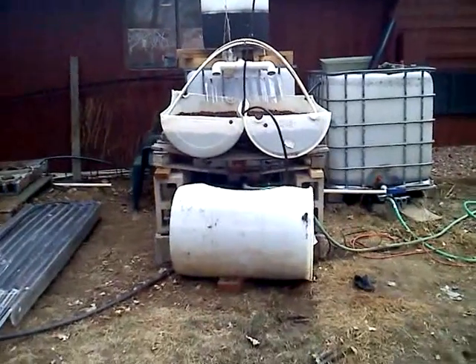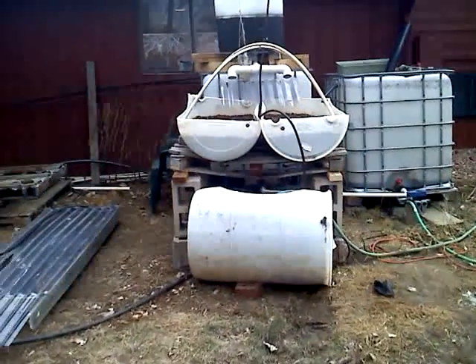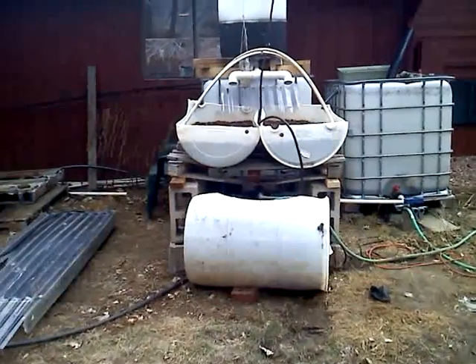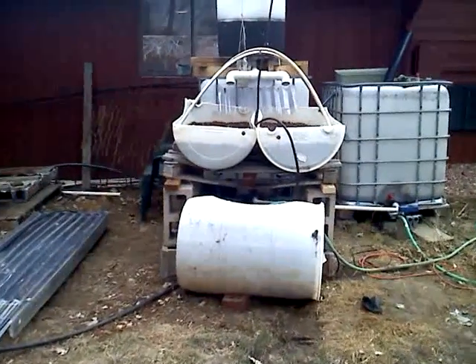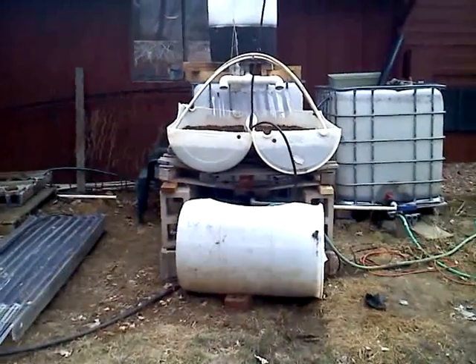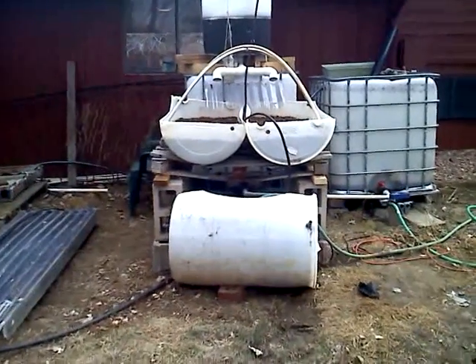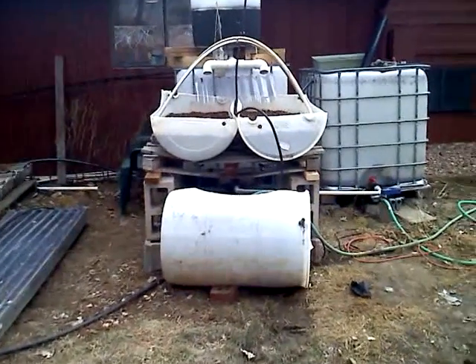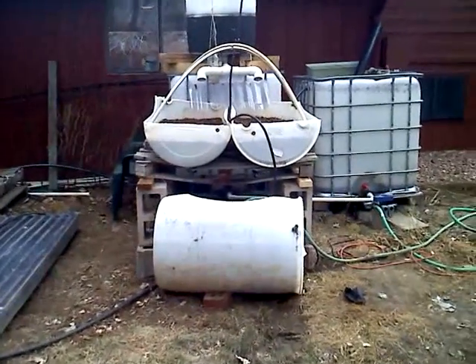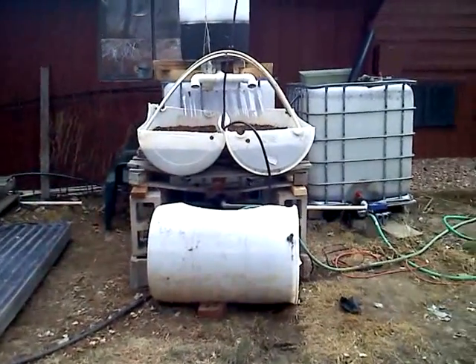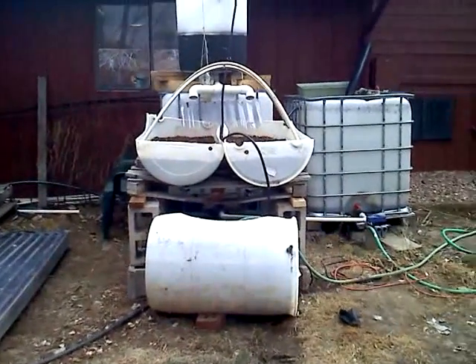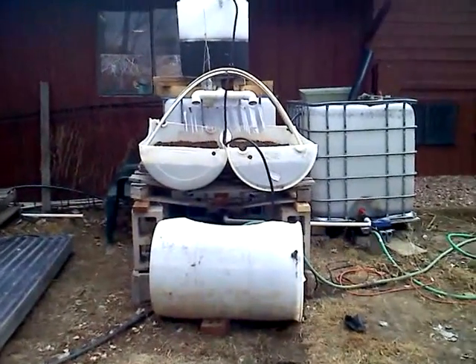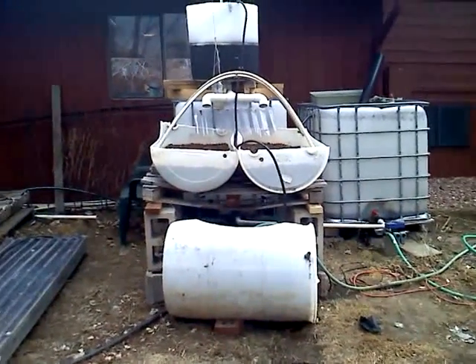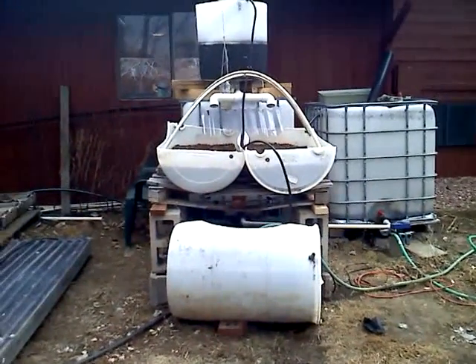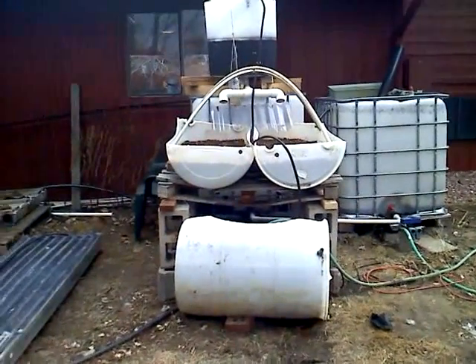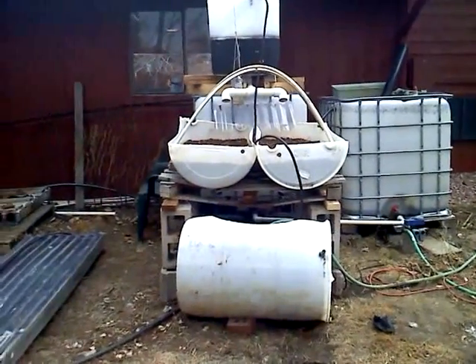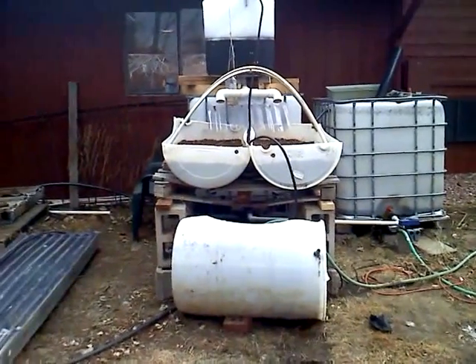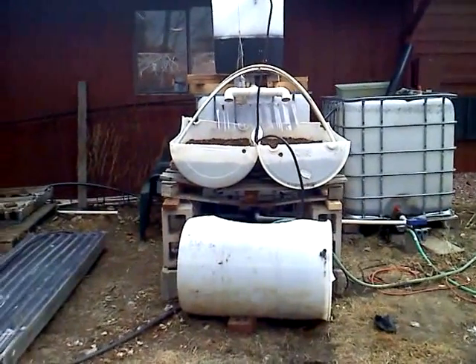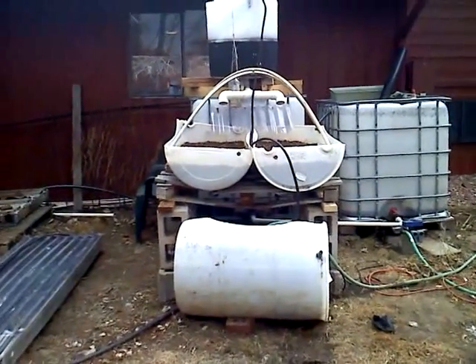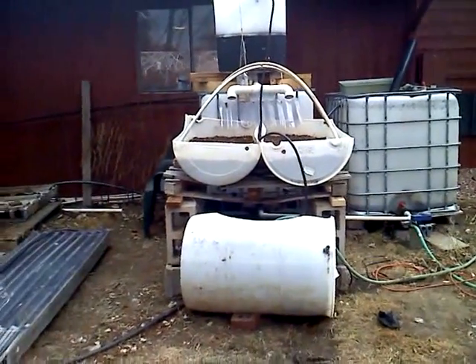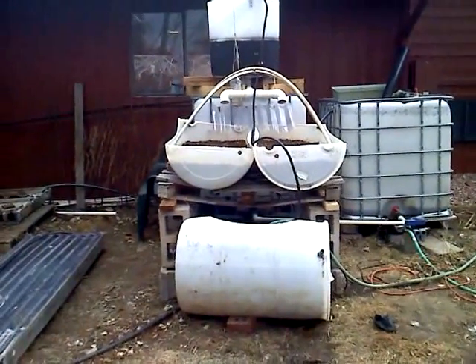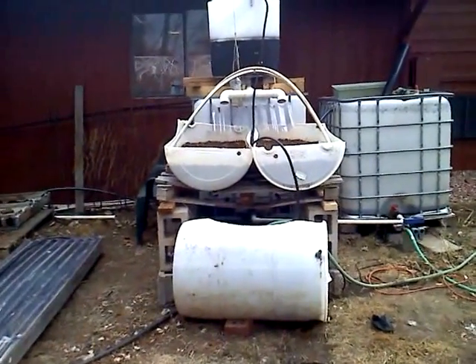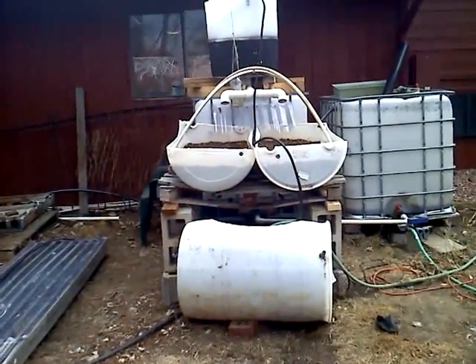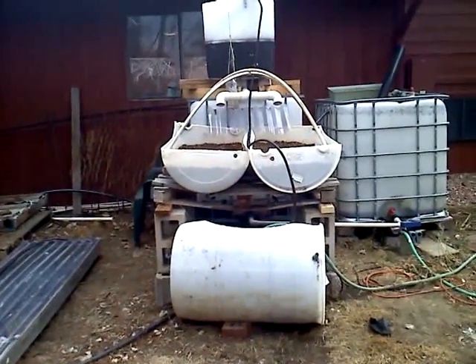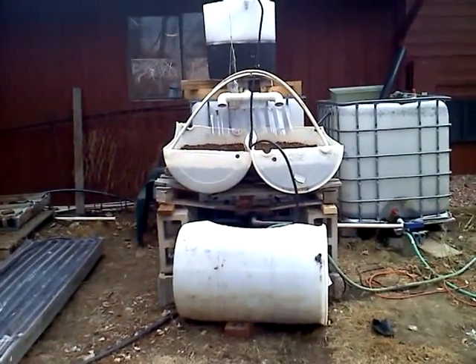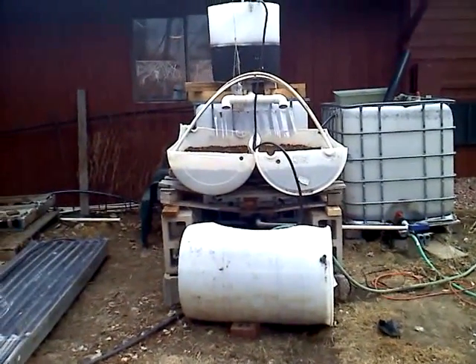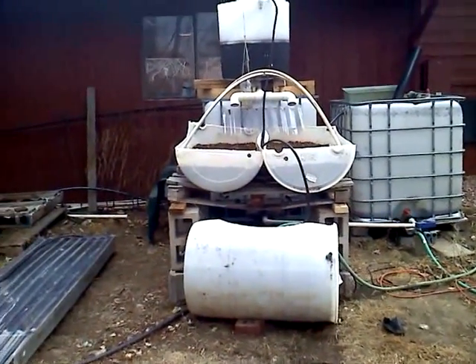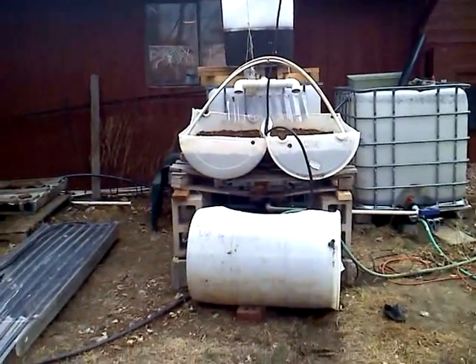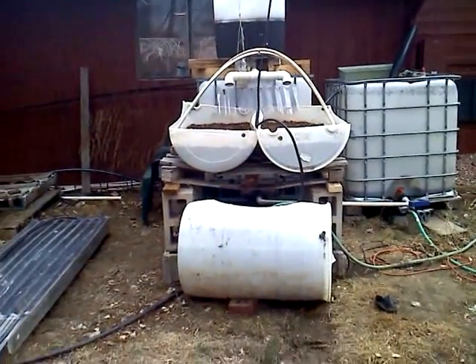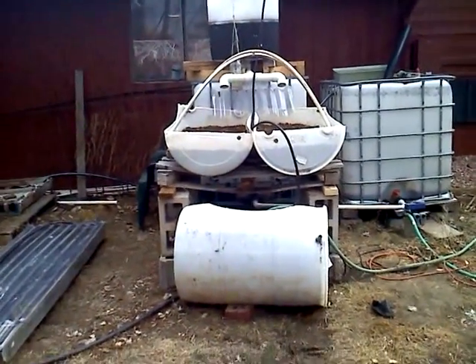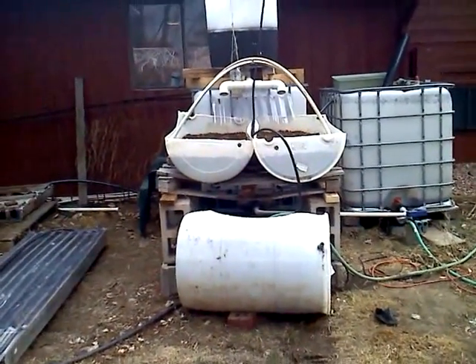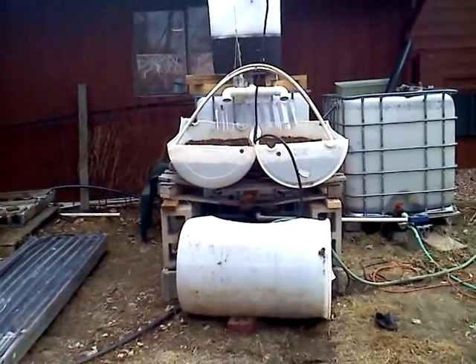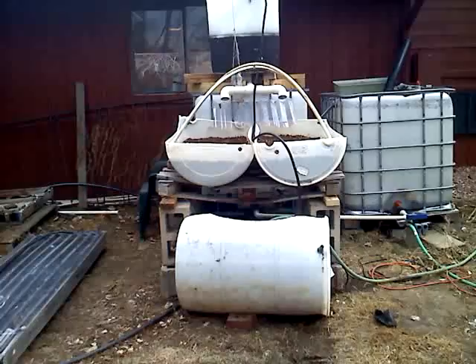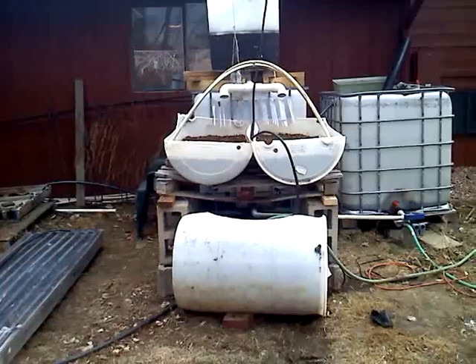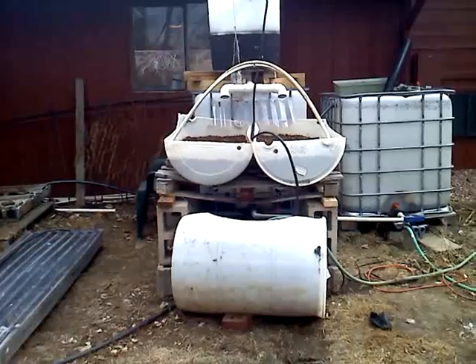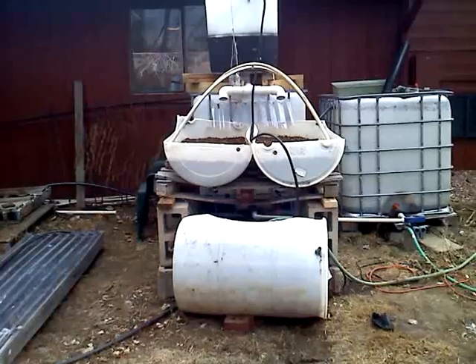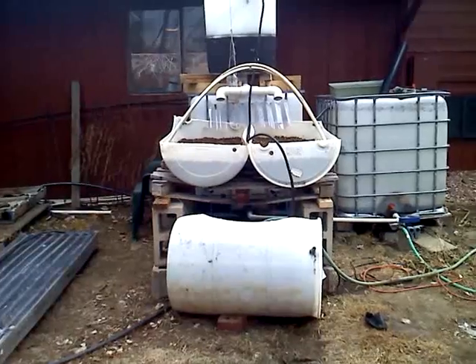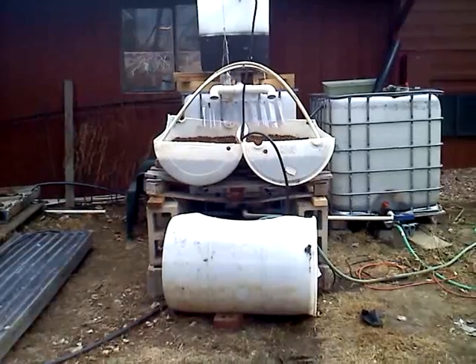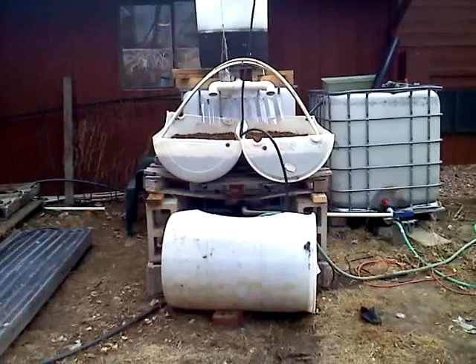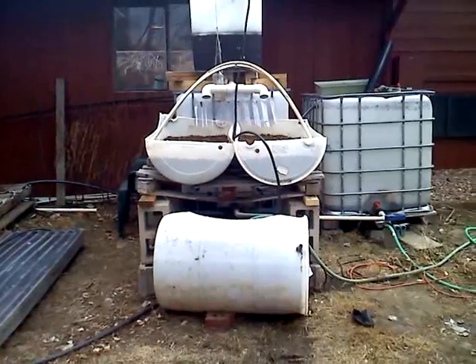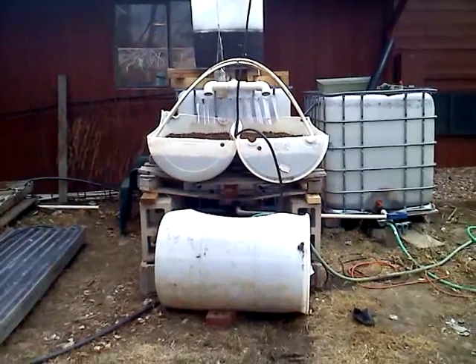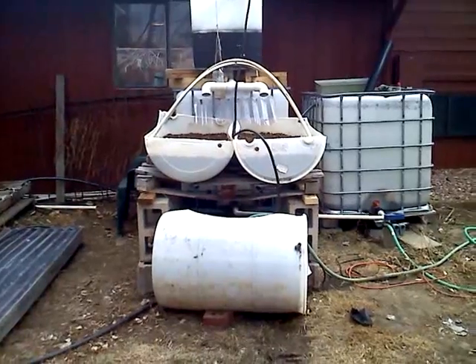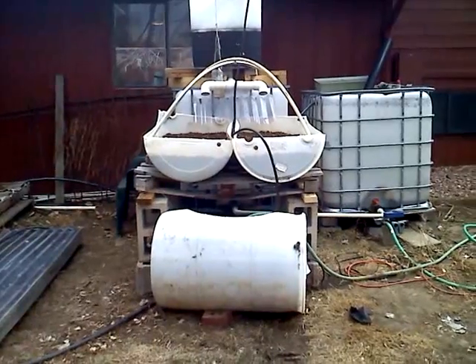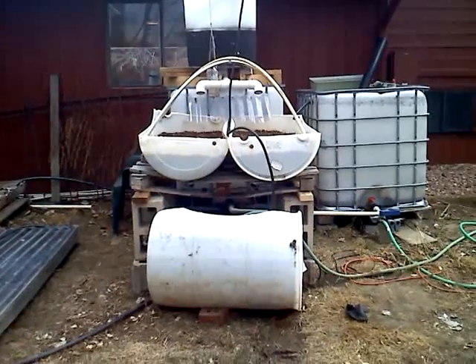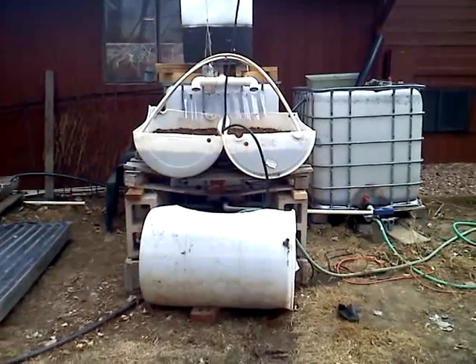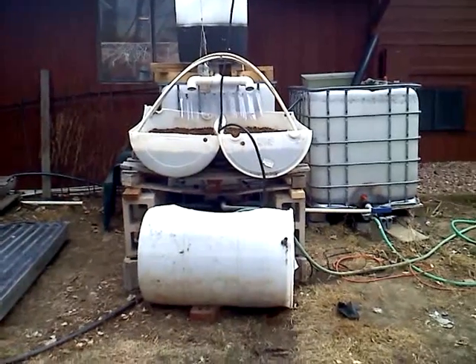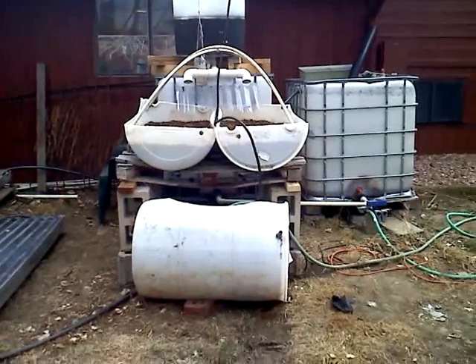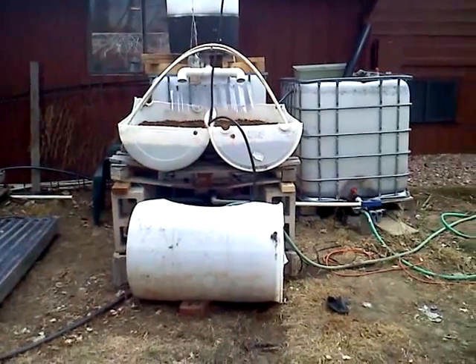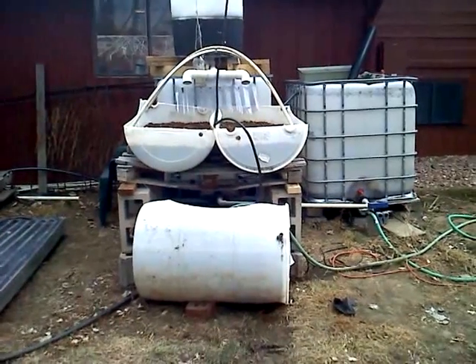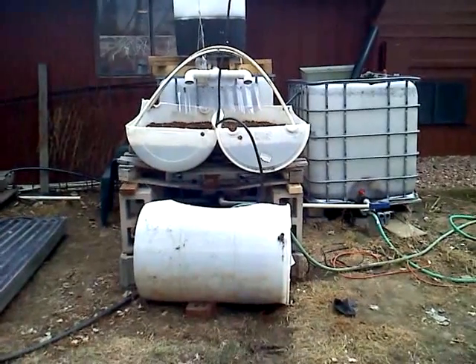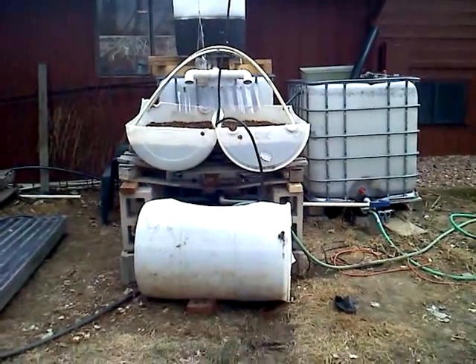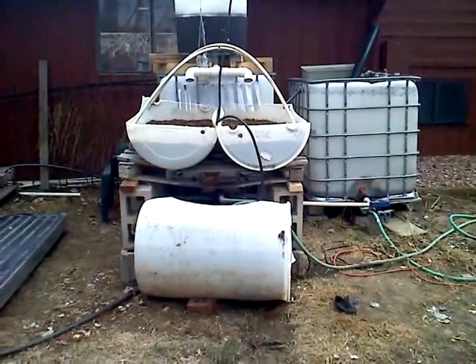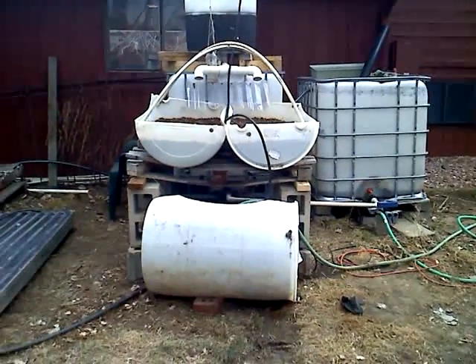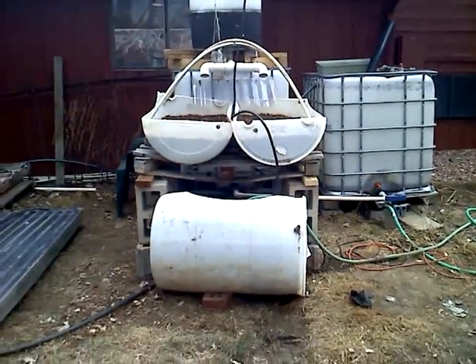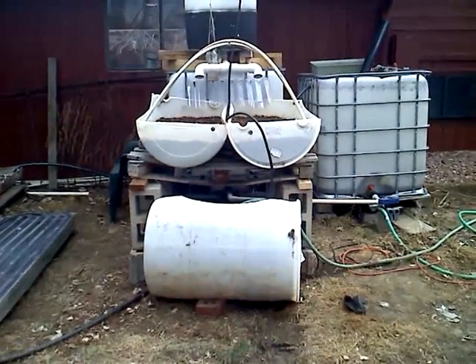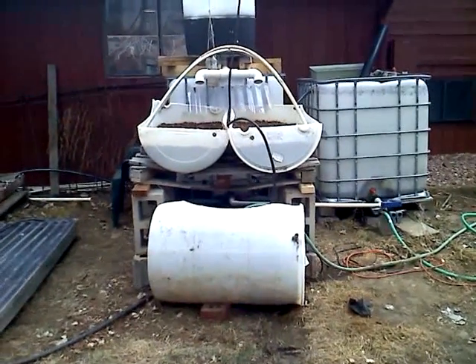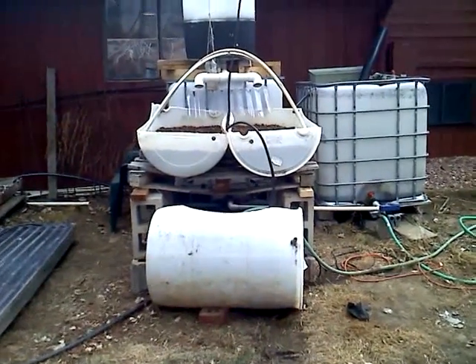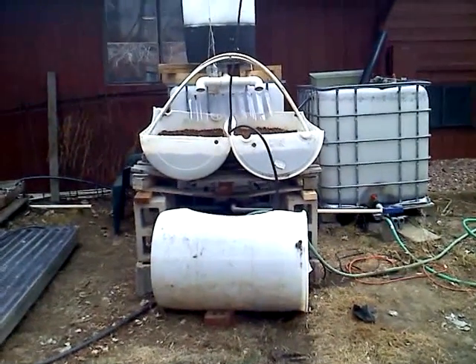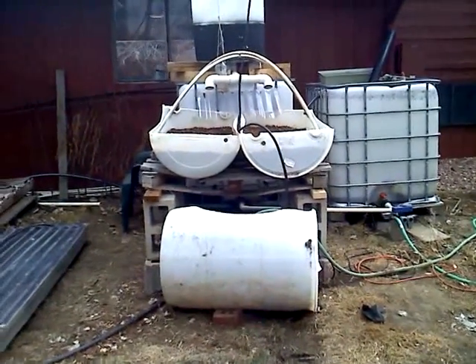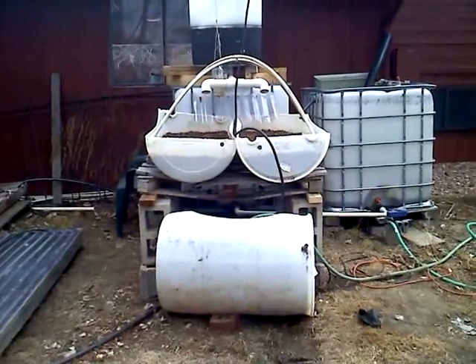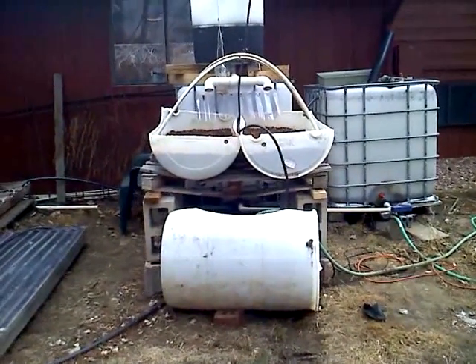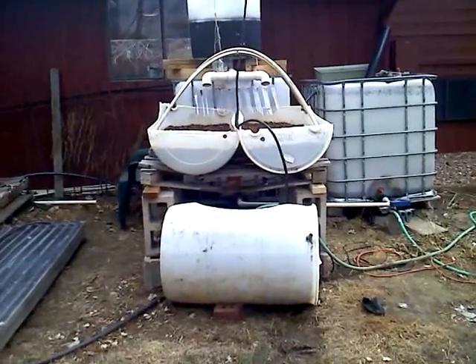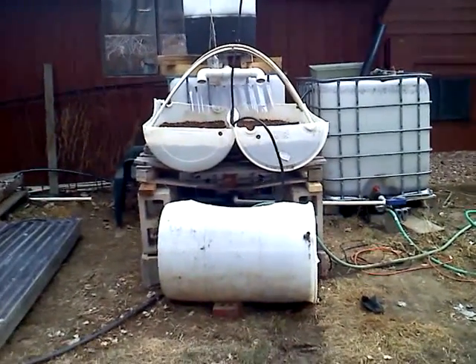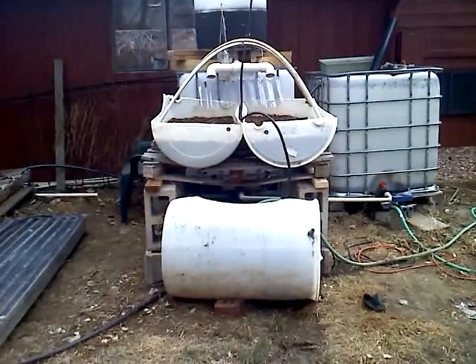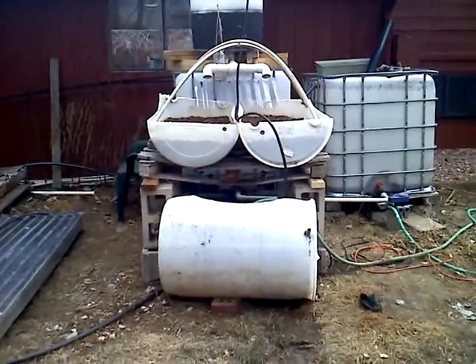This is an example of a Barrelponics project here in Colorado — a mixture of hydroponics and aquaculture.